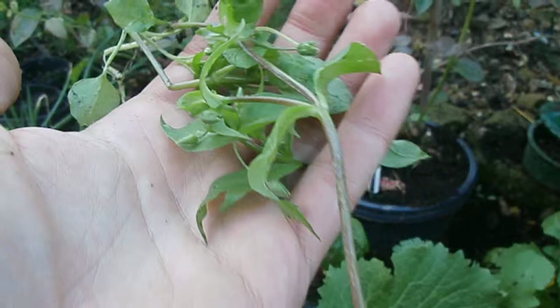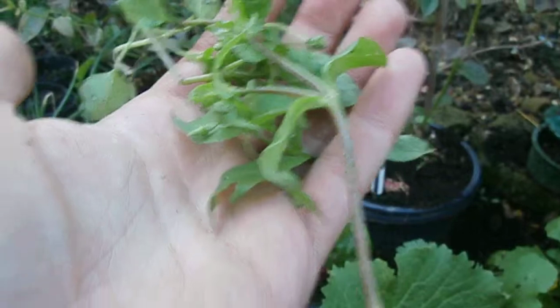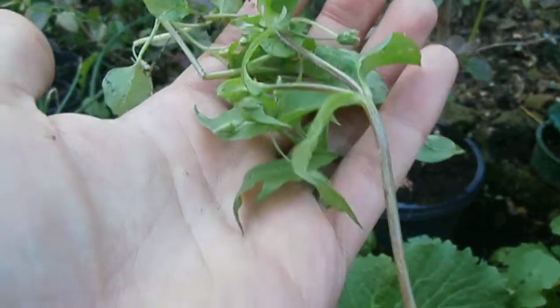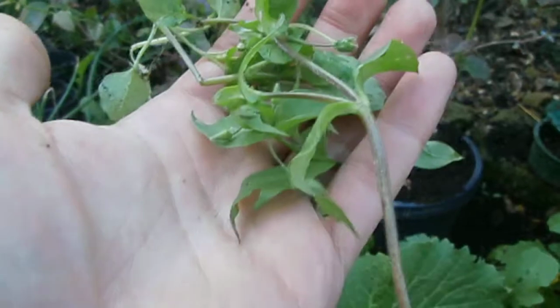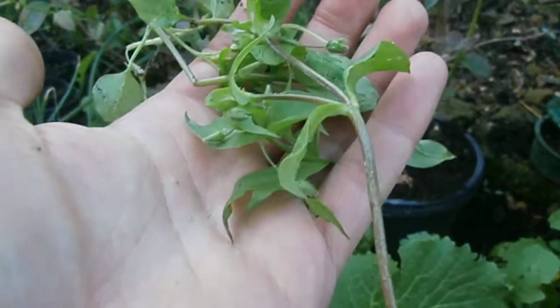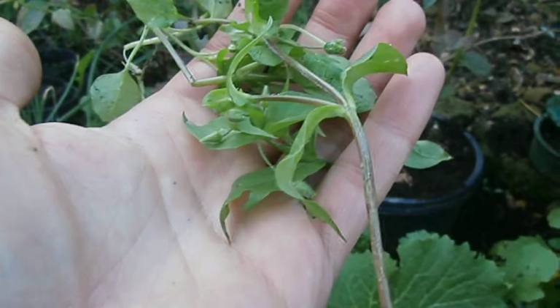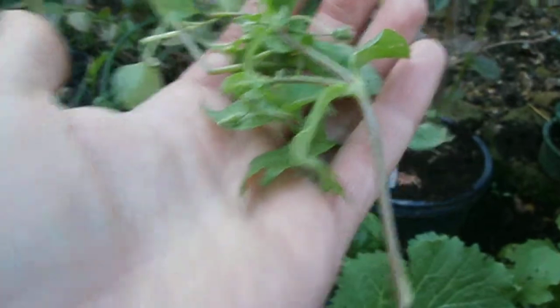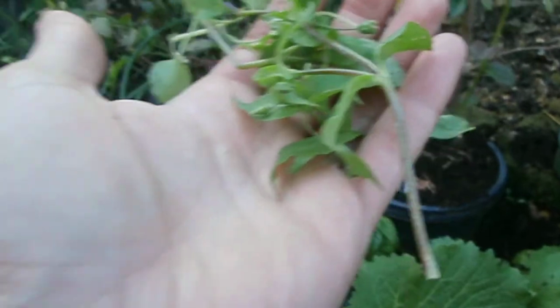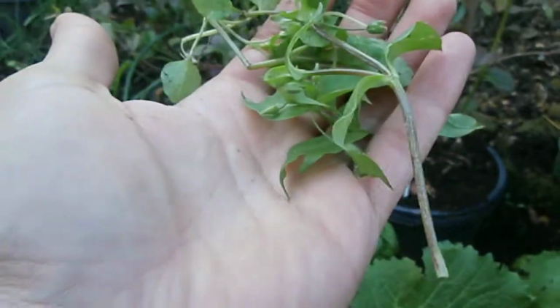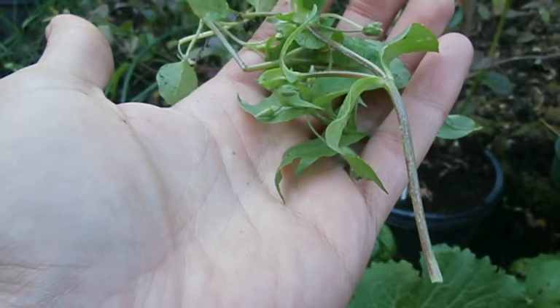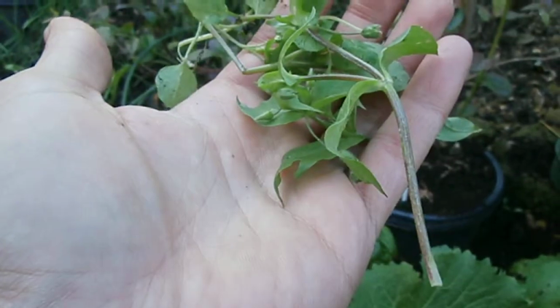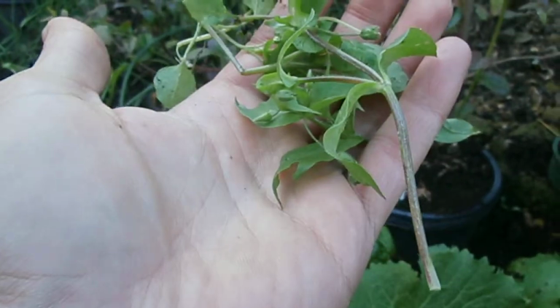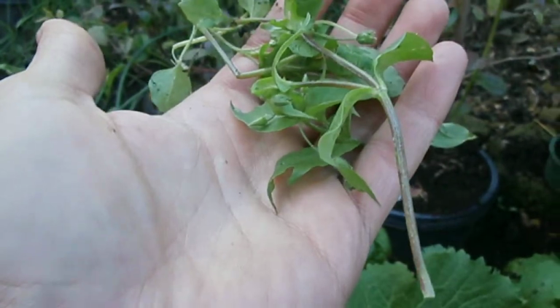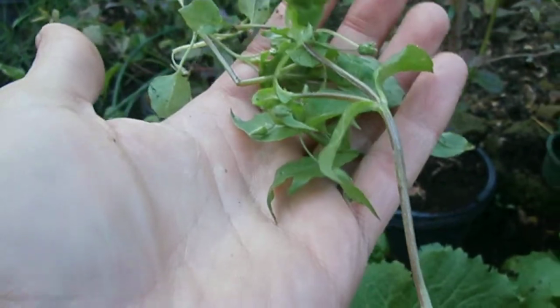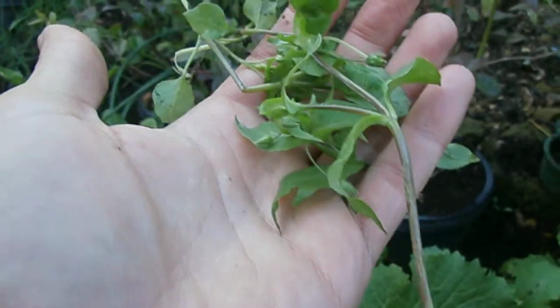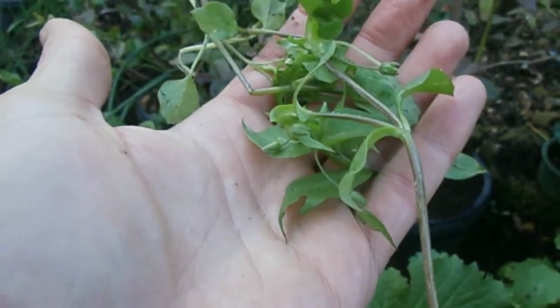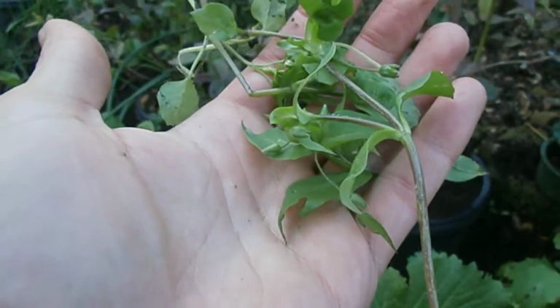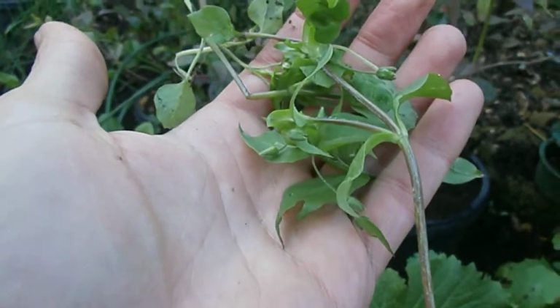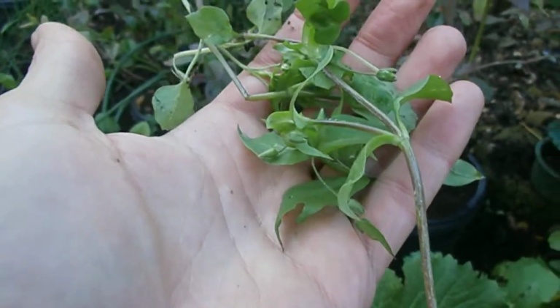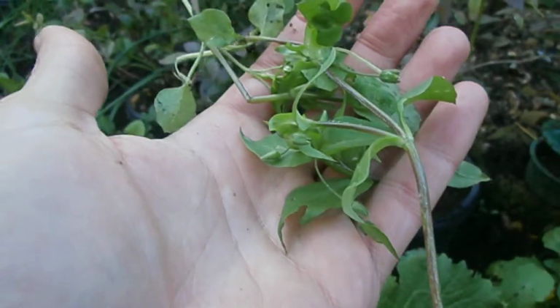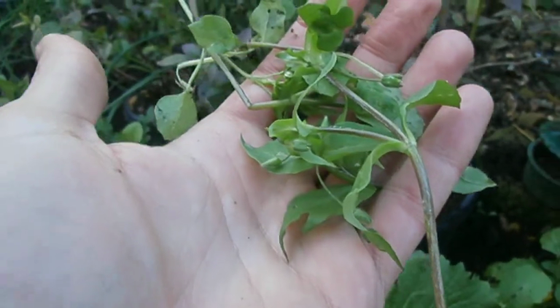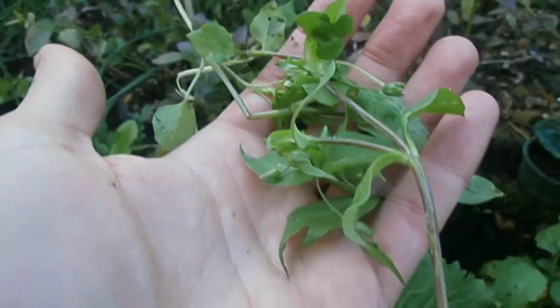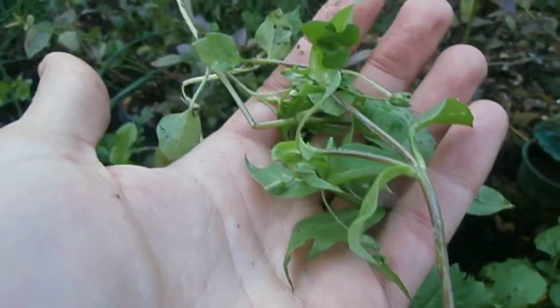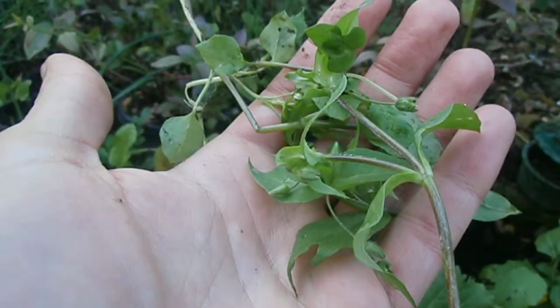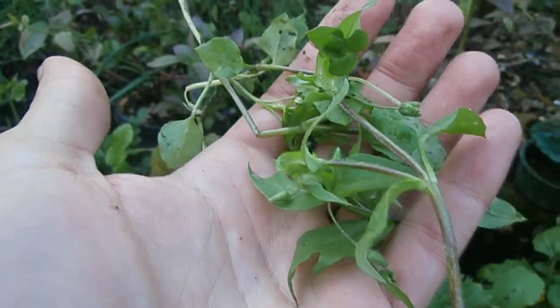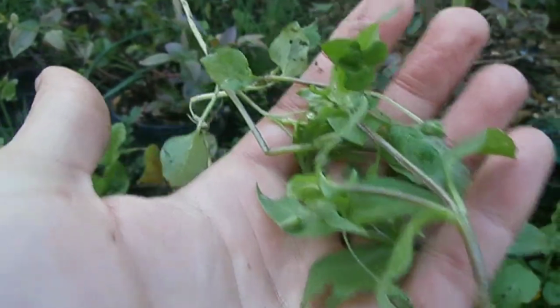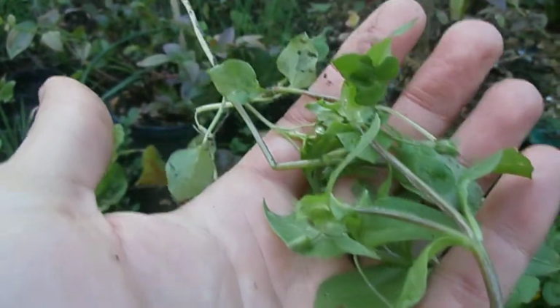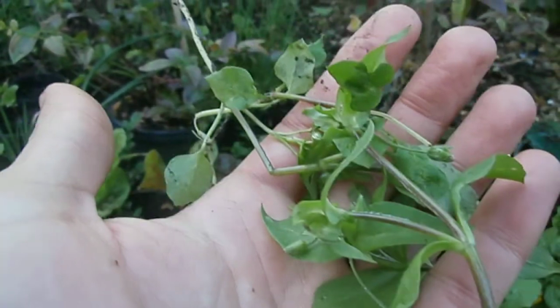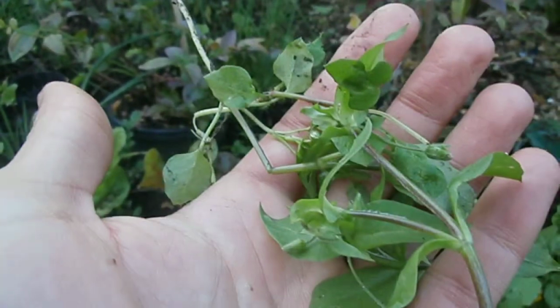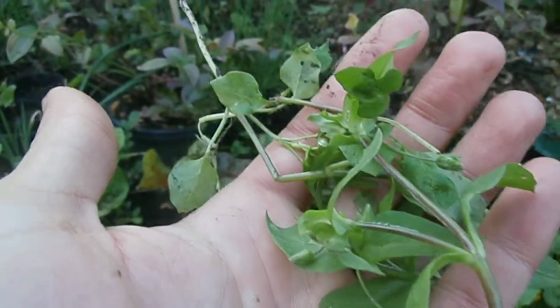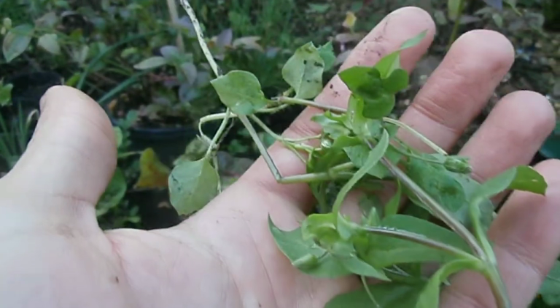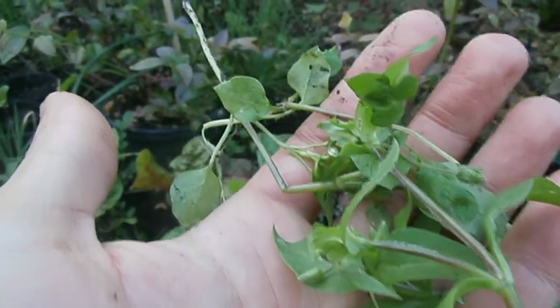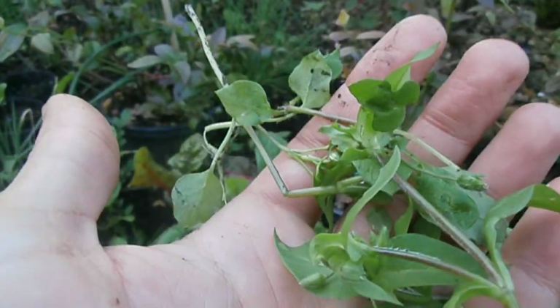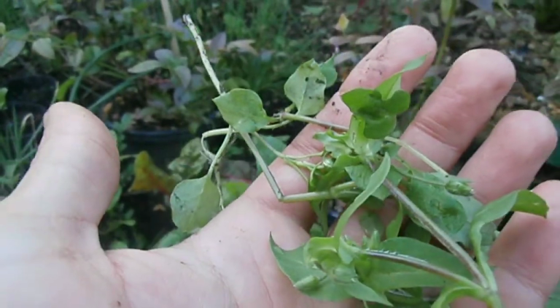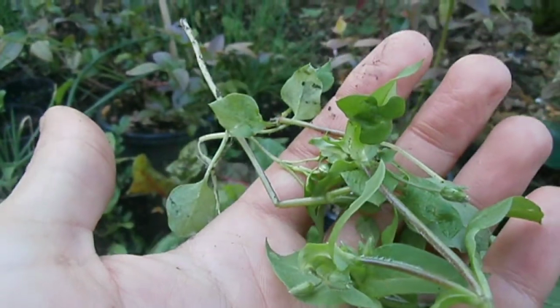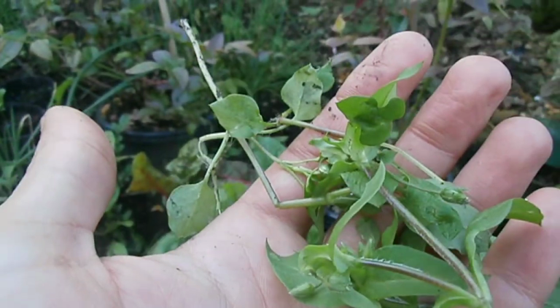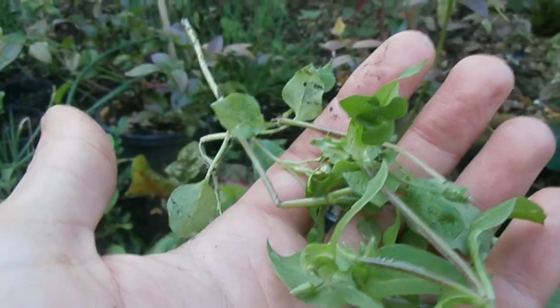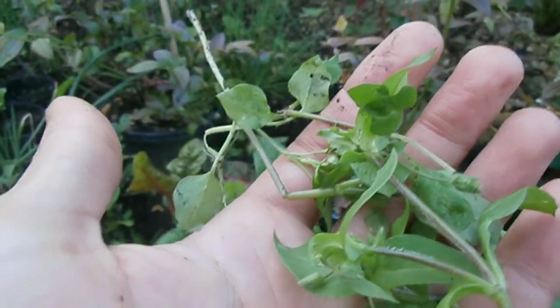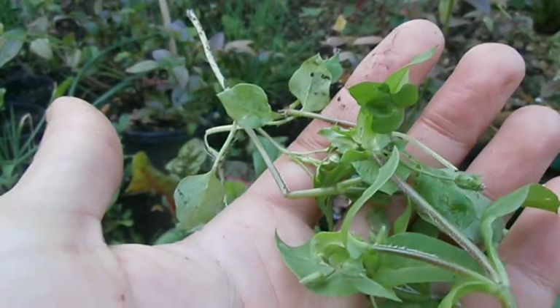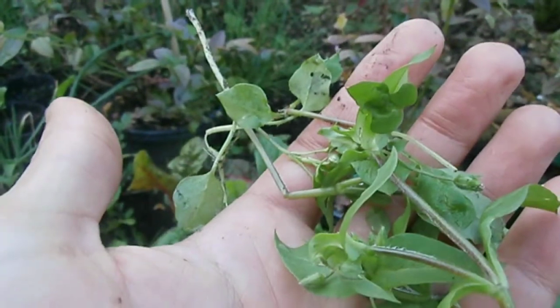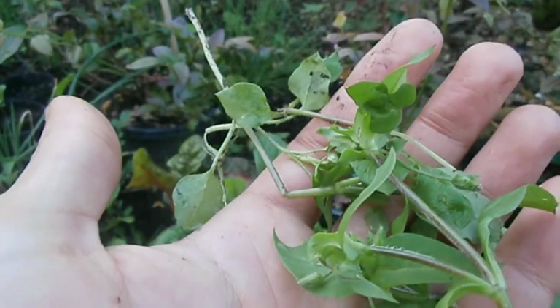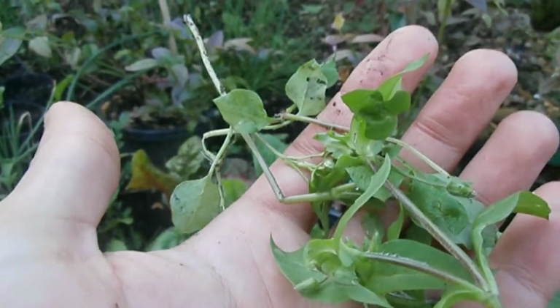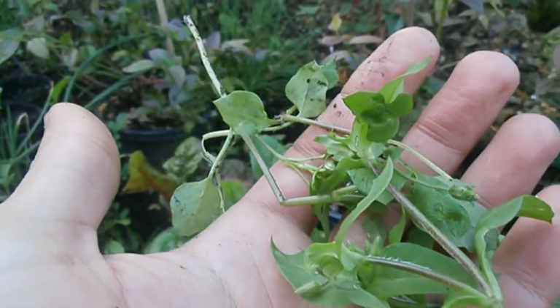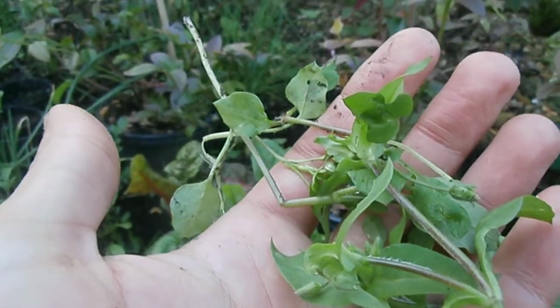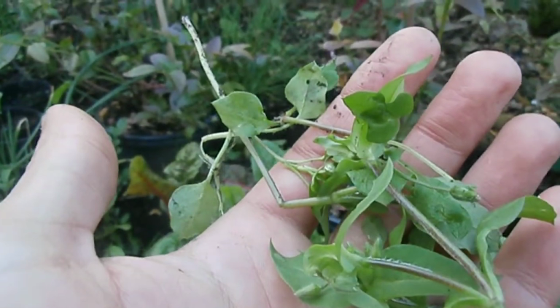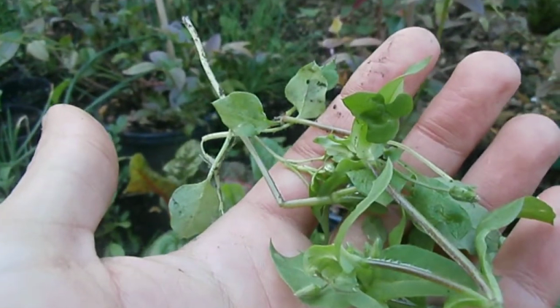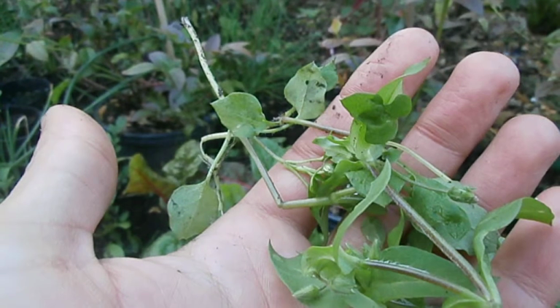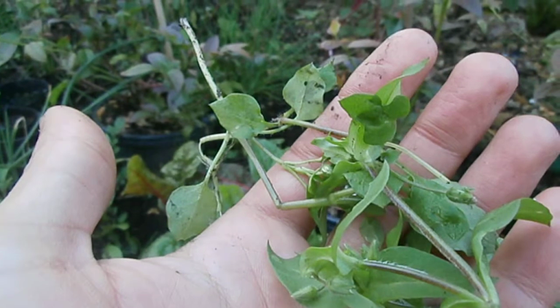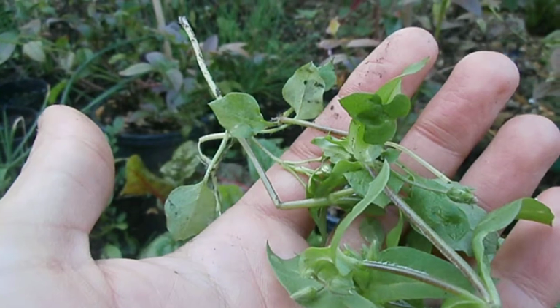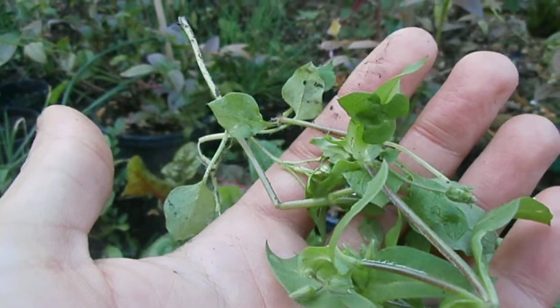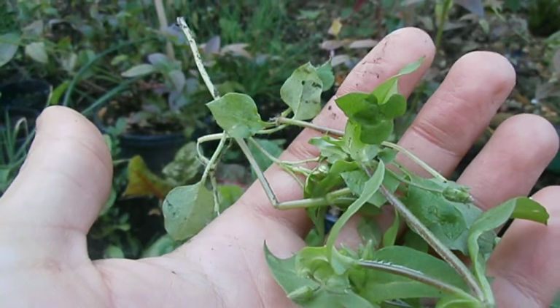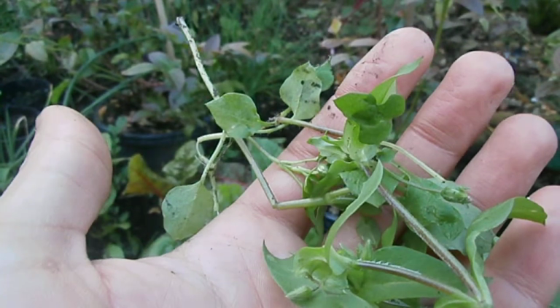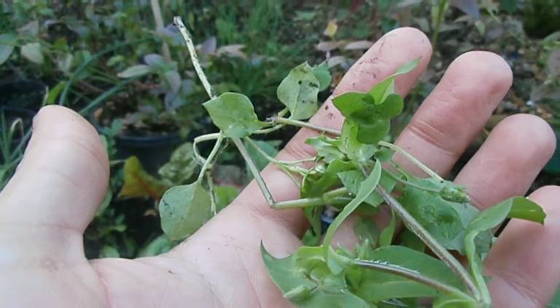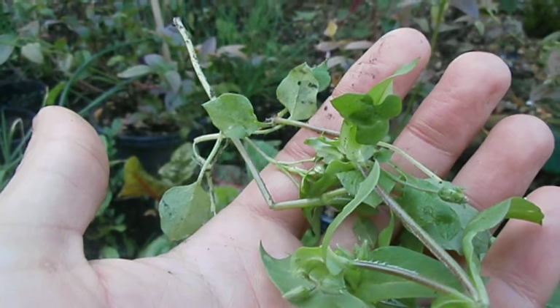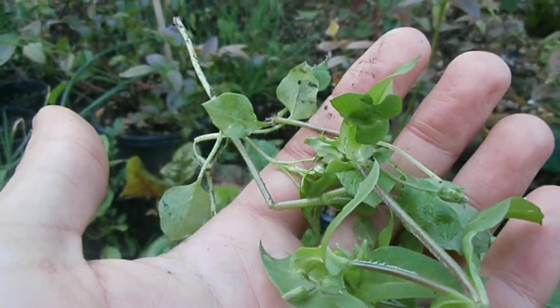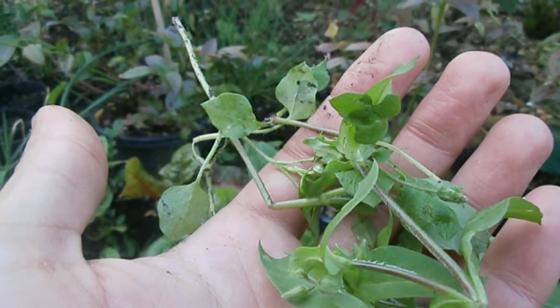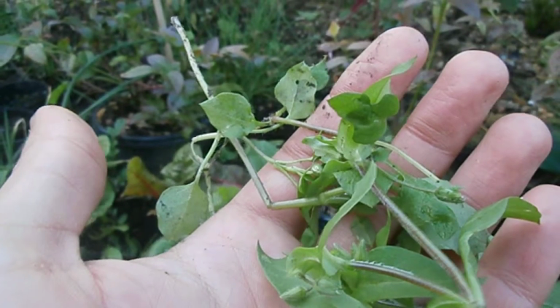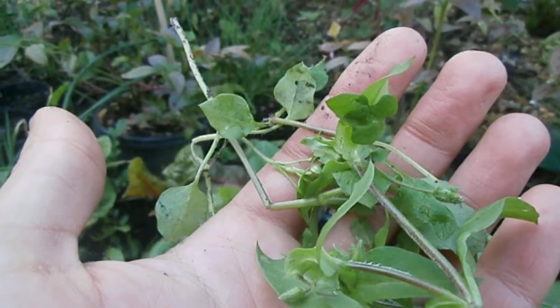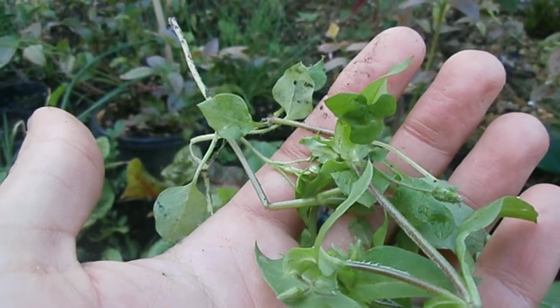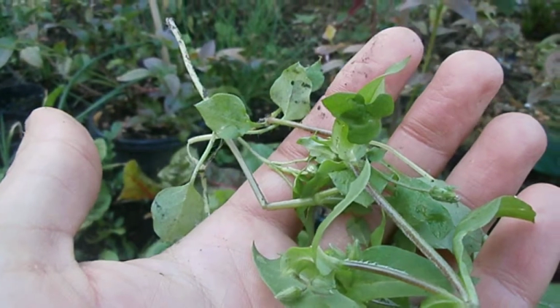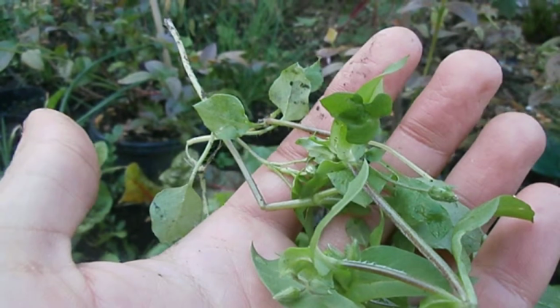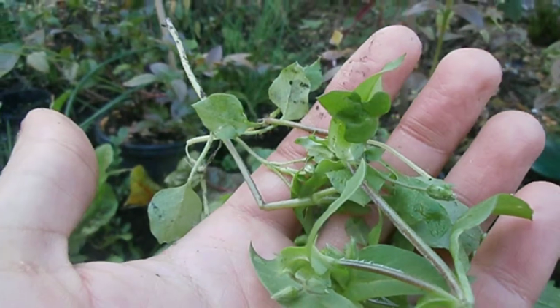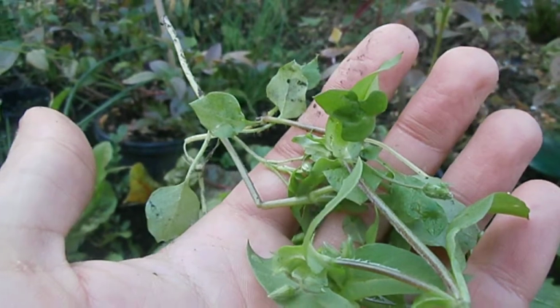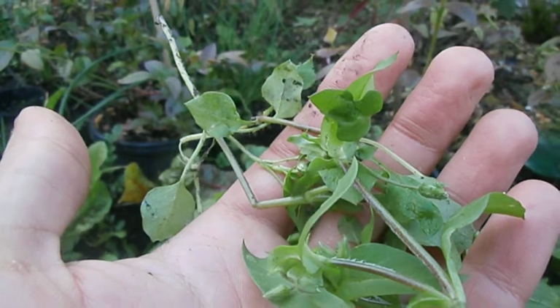Got some chickweed here. I'm going to try and extract a few seeds off this one, dry them out, and if not, look for some more.